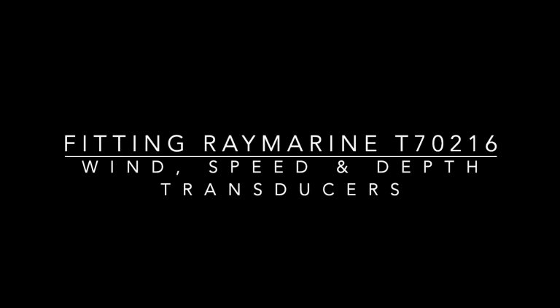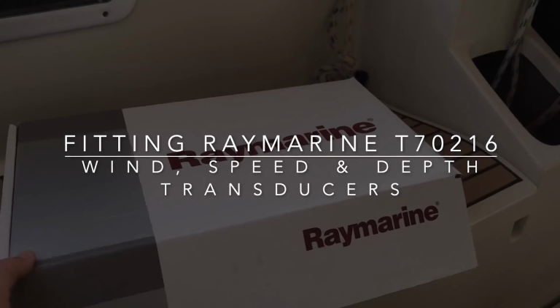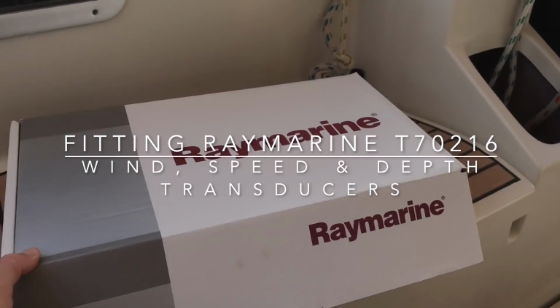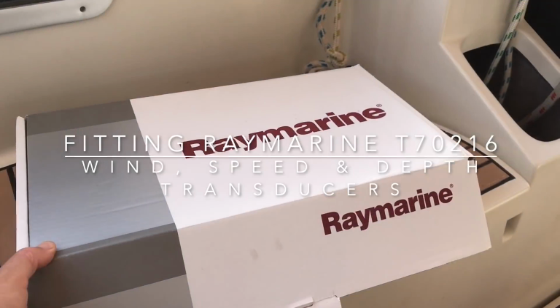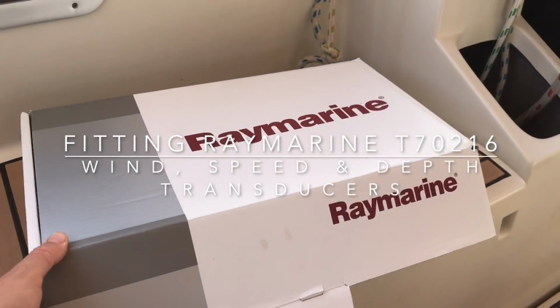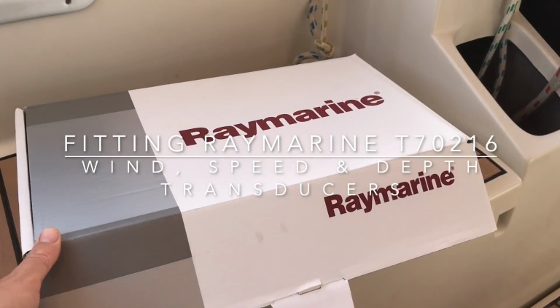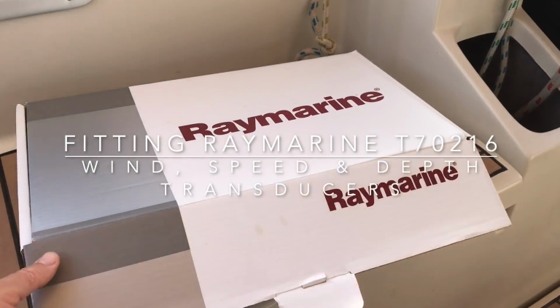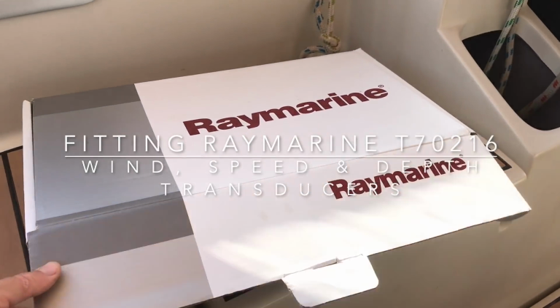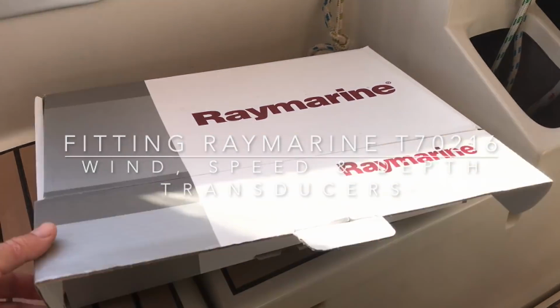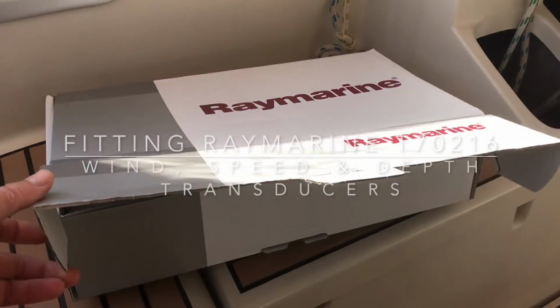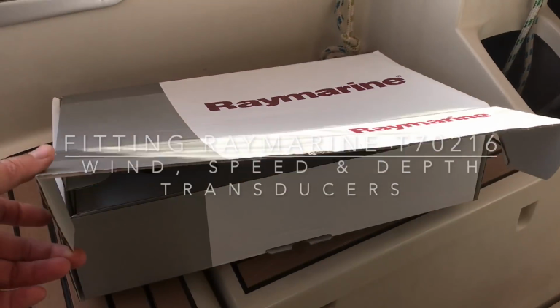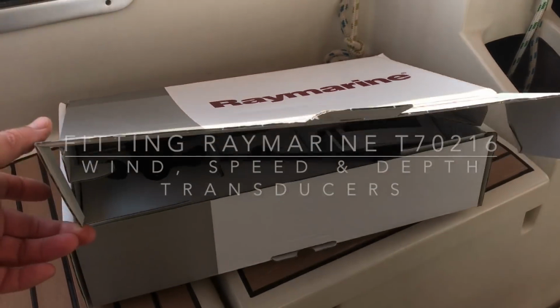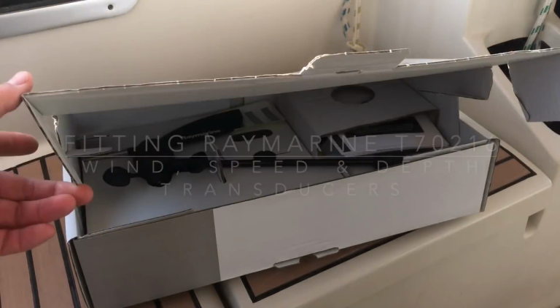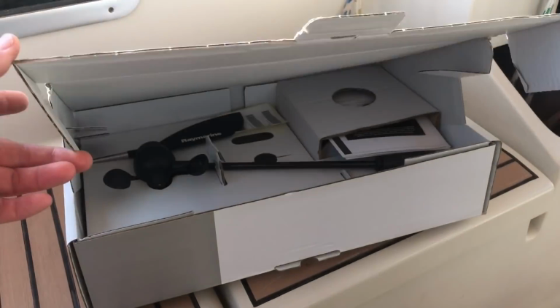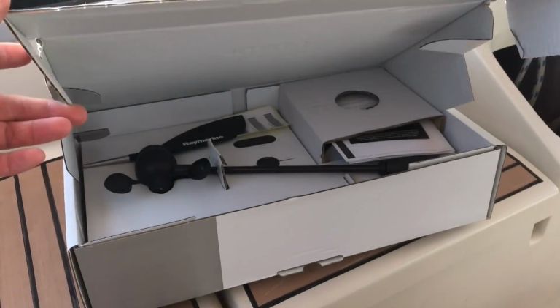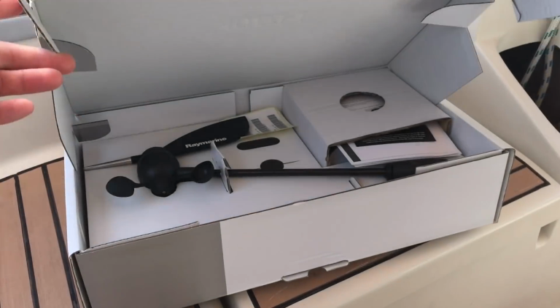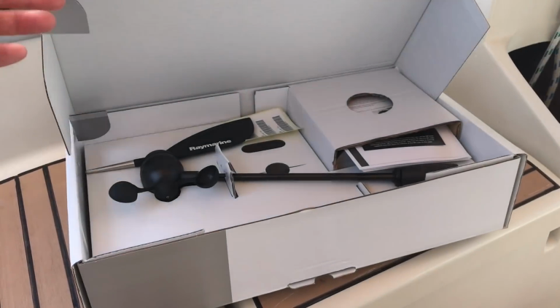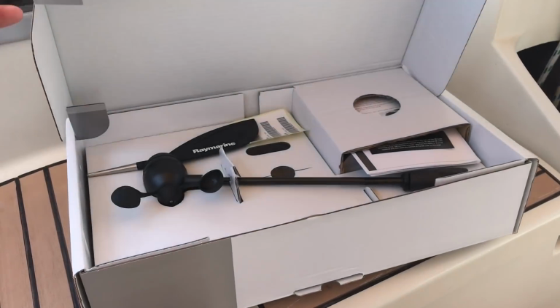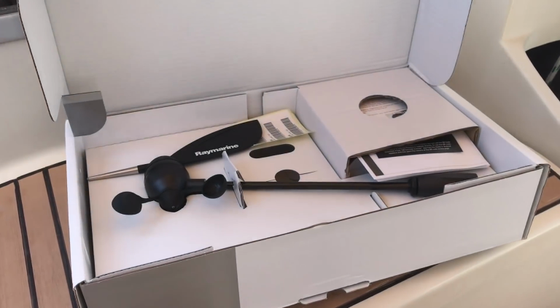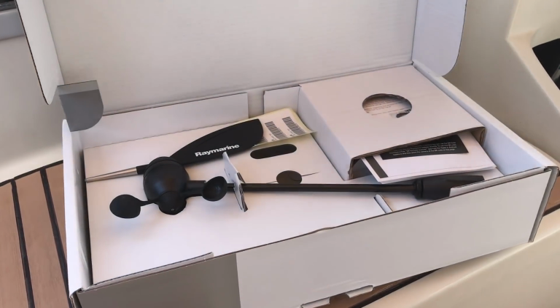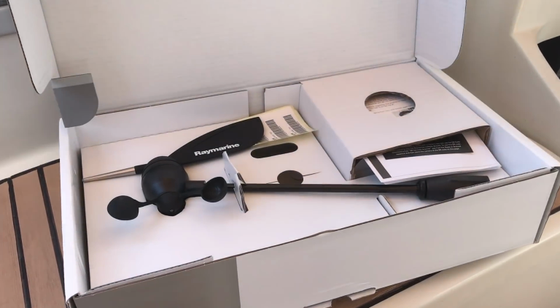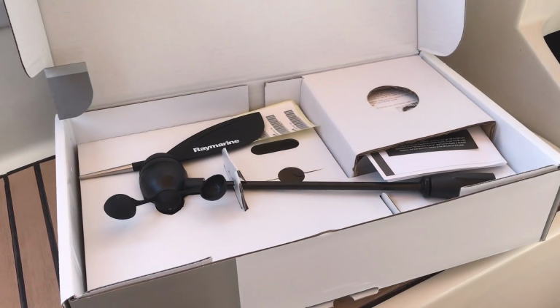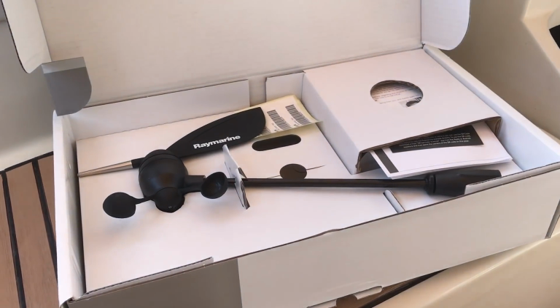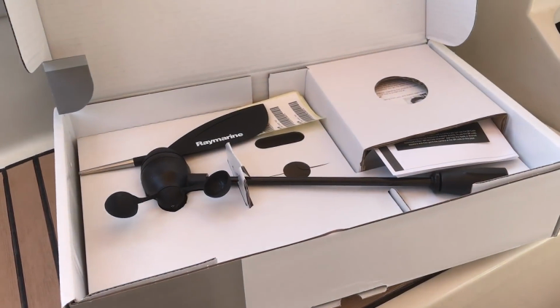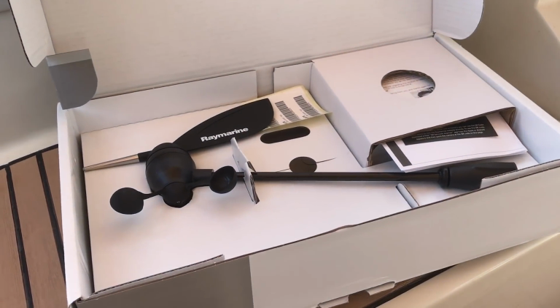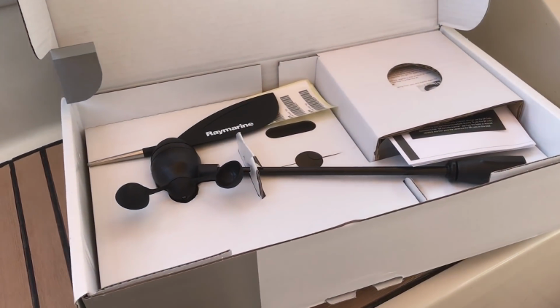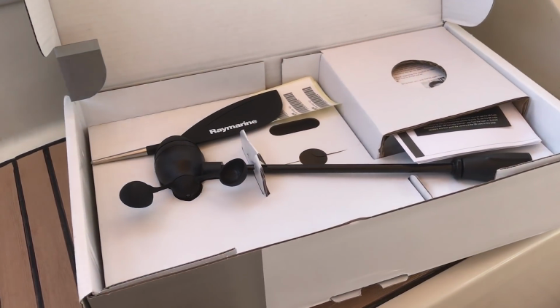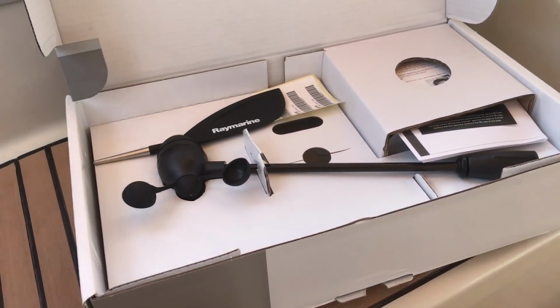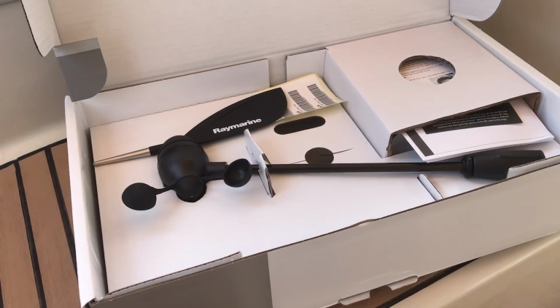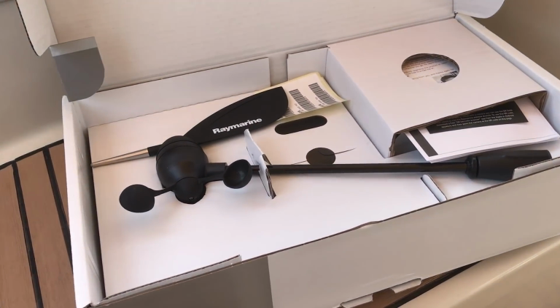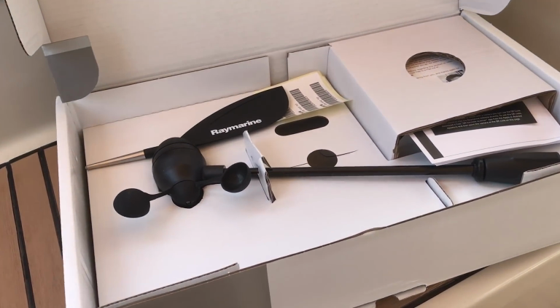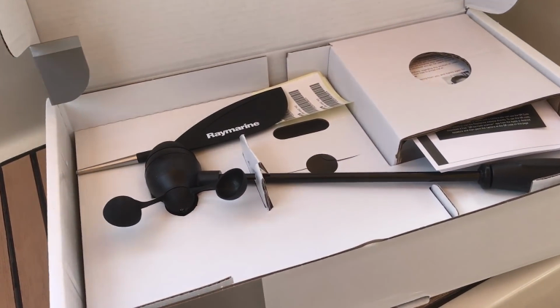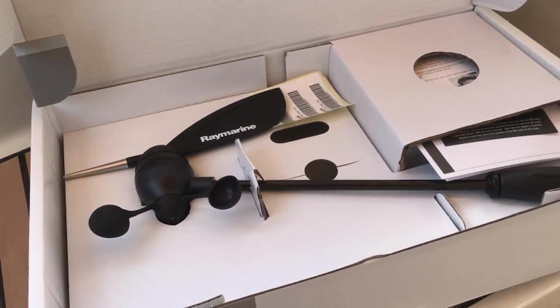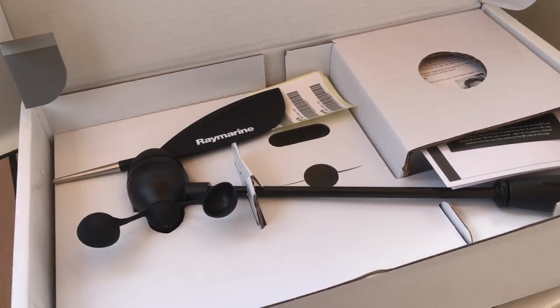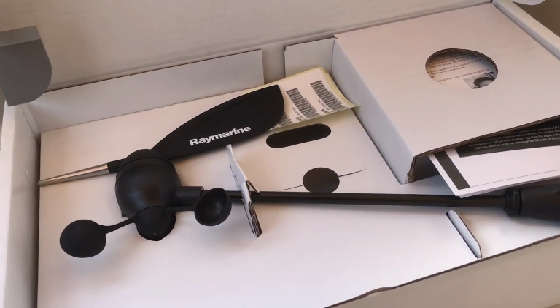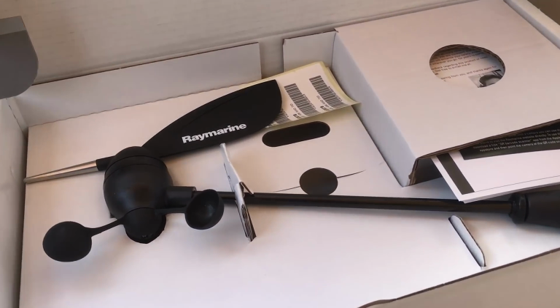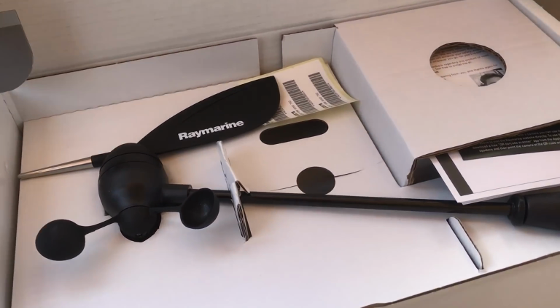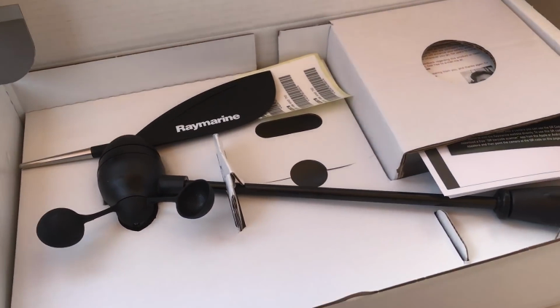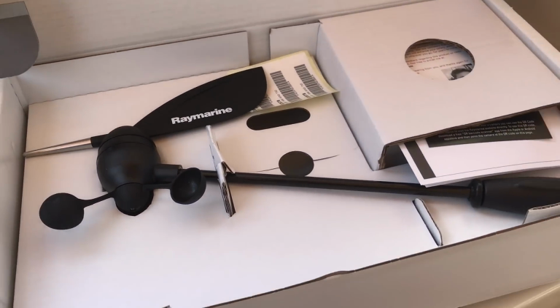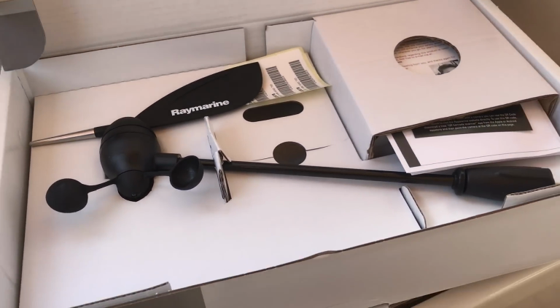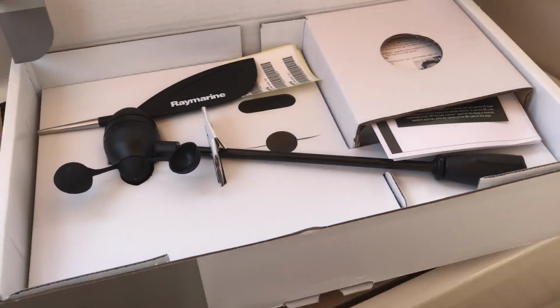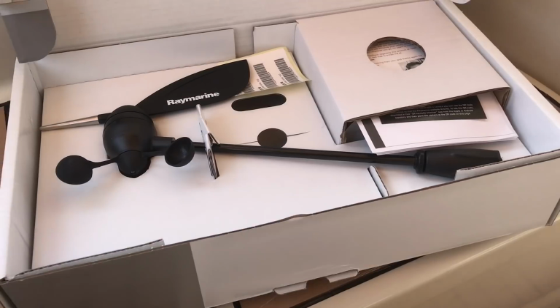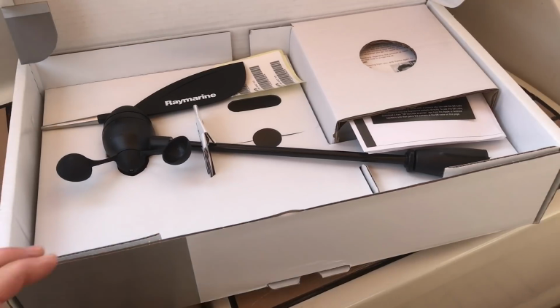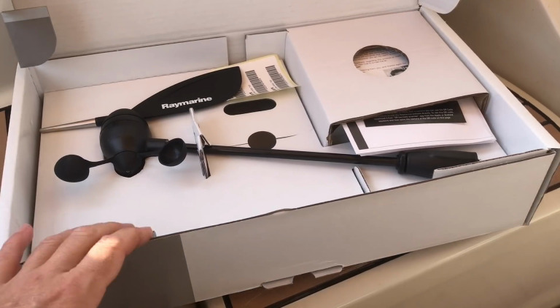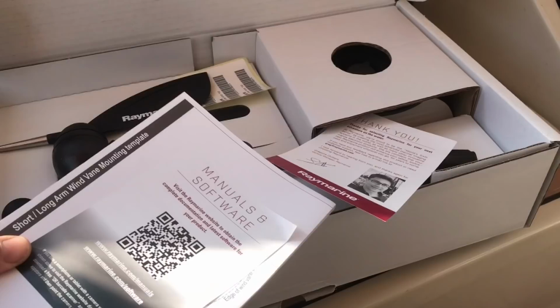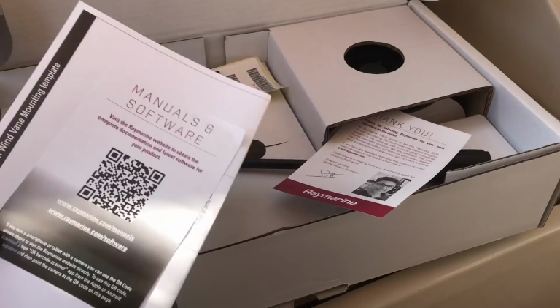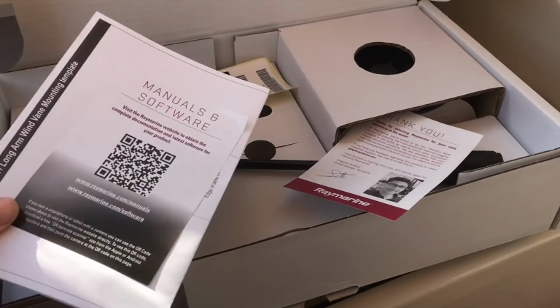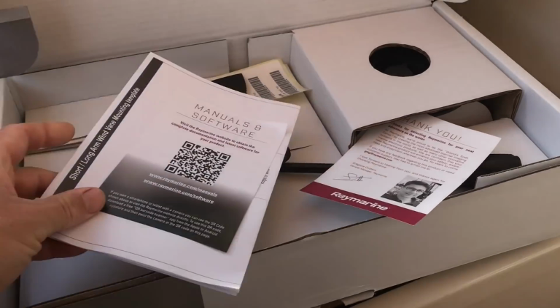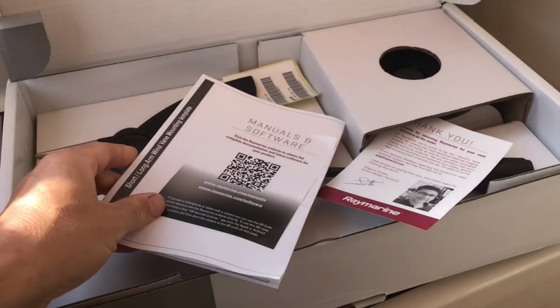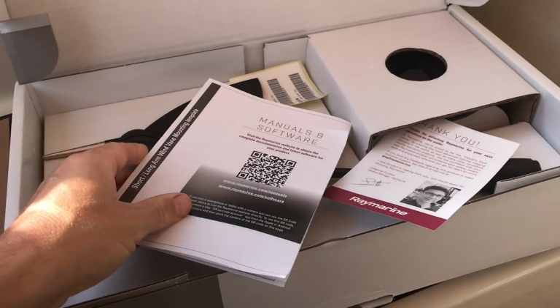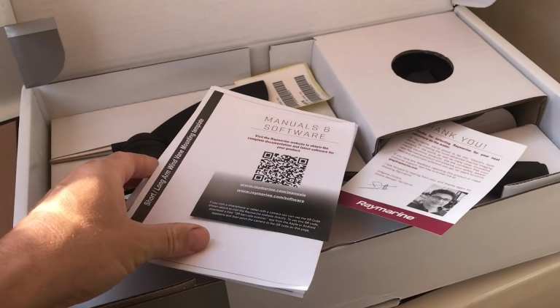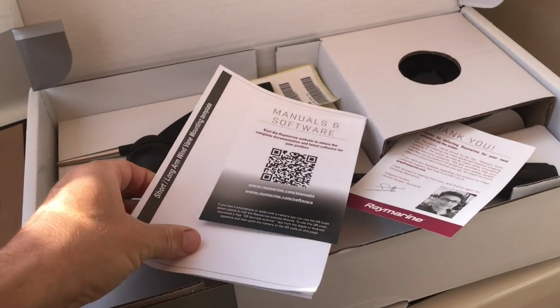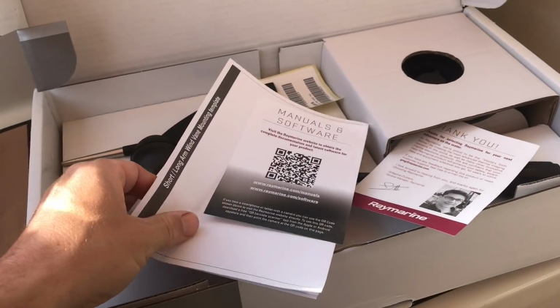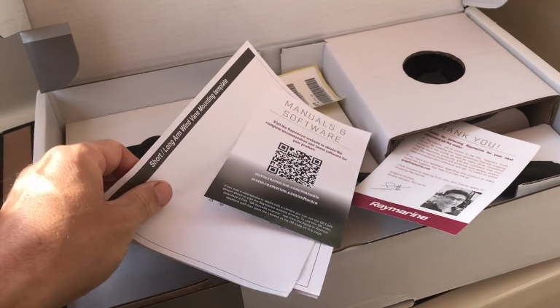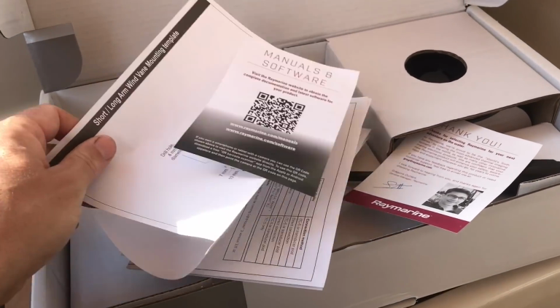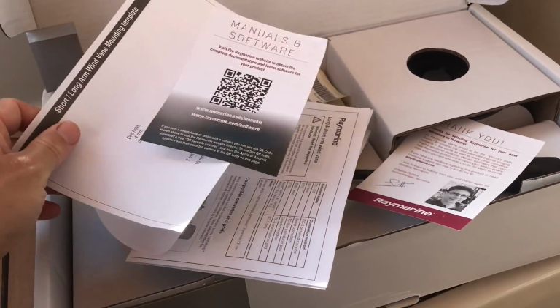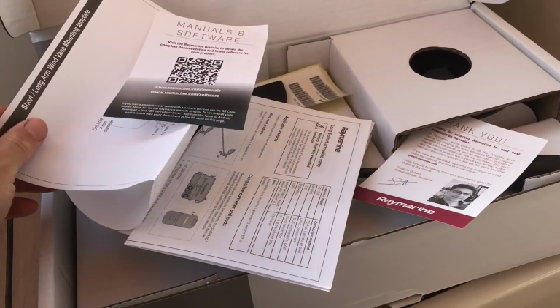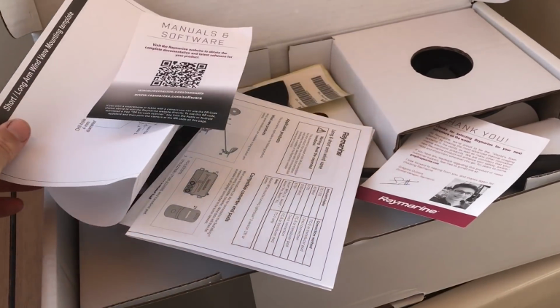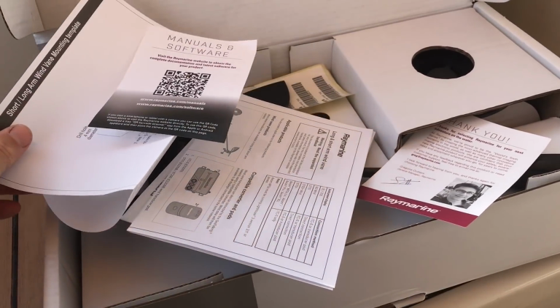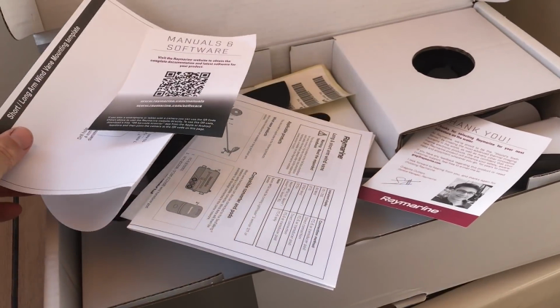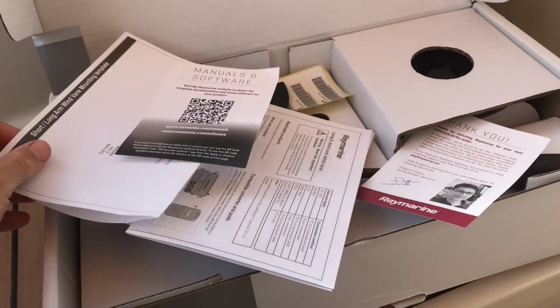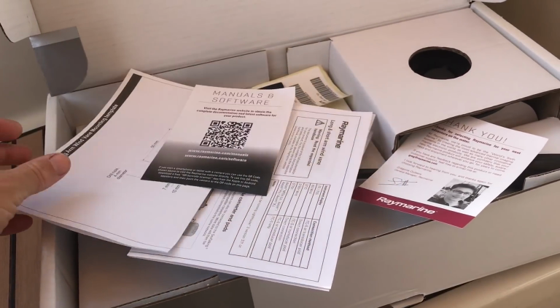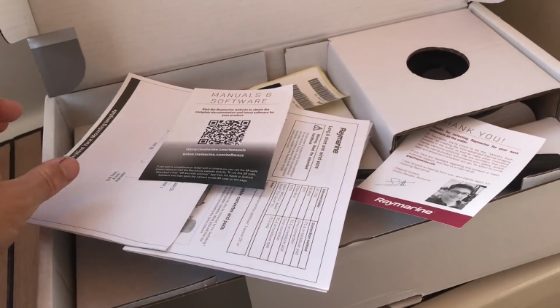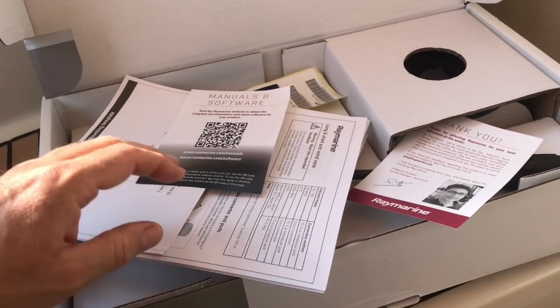So this is the Raymarine wind vane that goes with the ITC5 unit. I have to install that today.